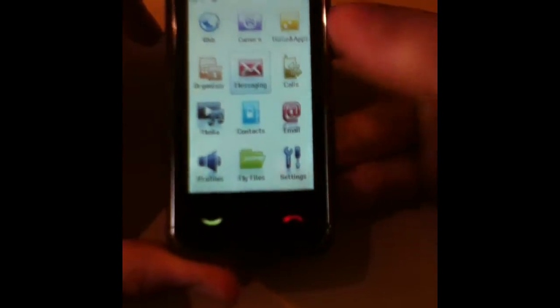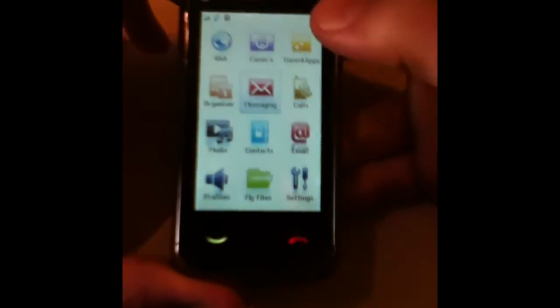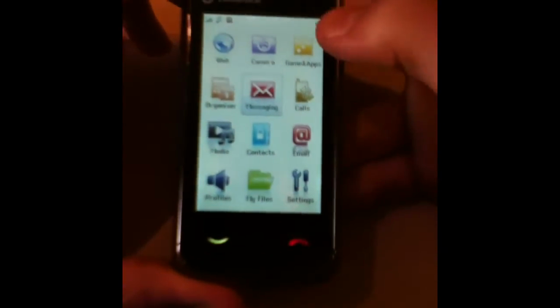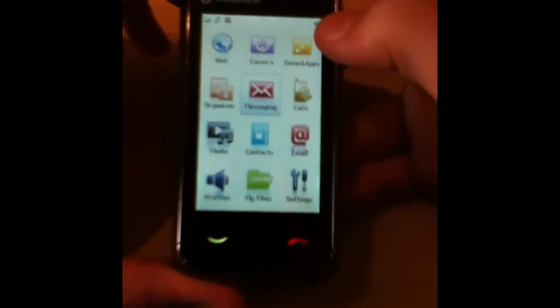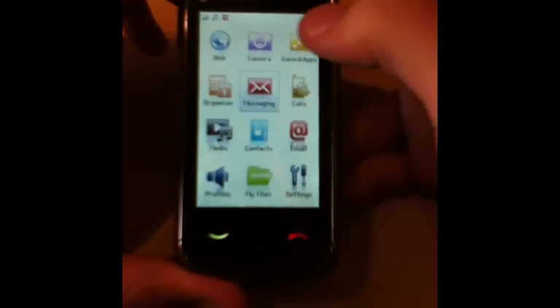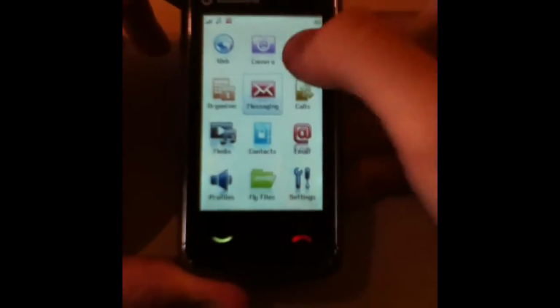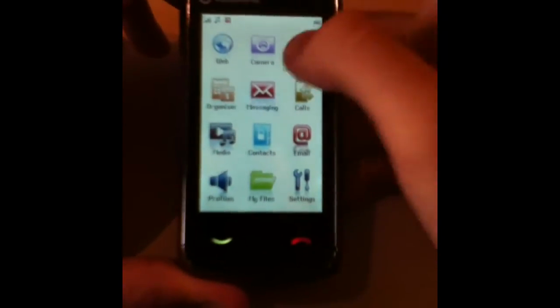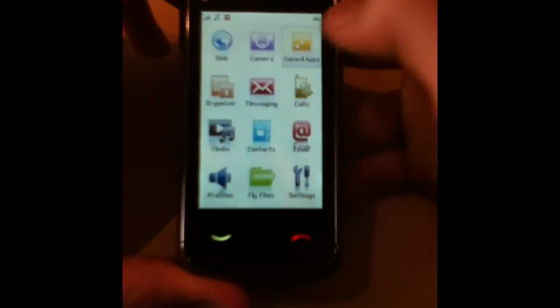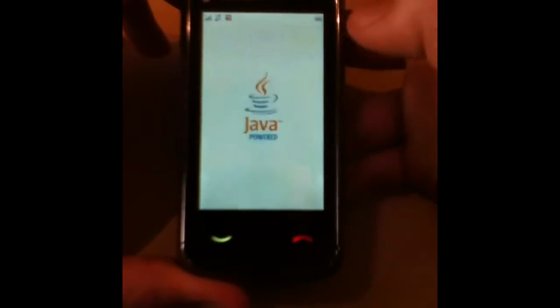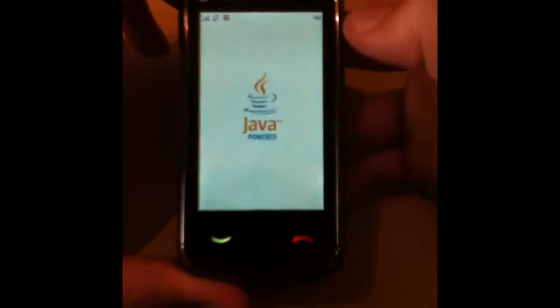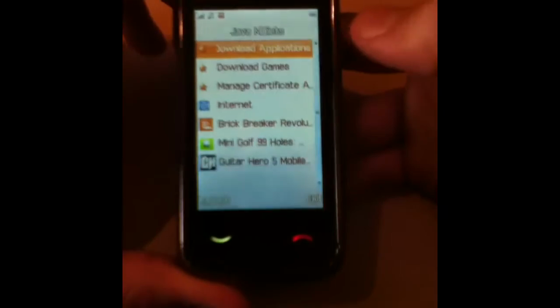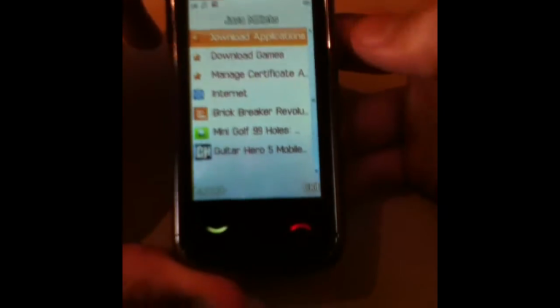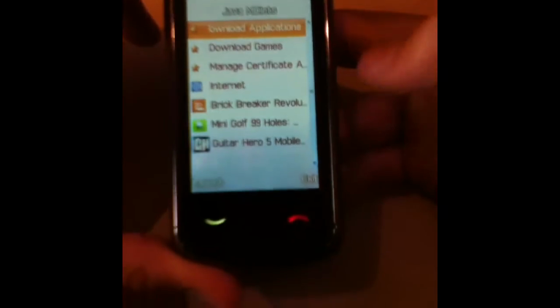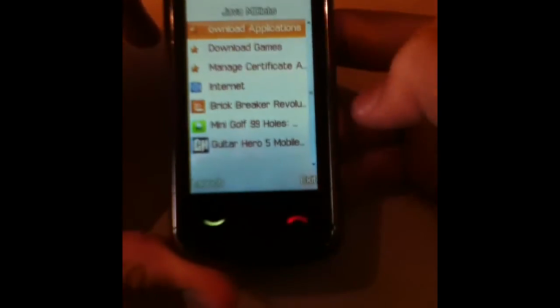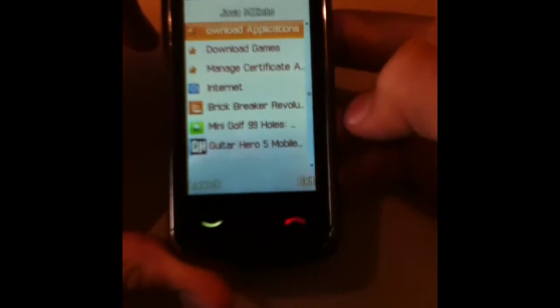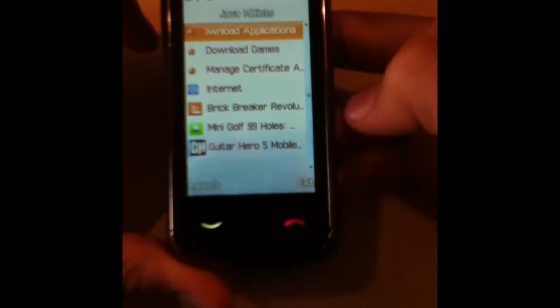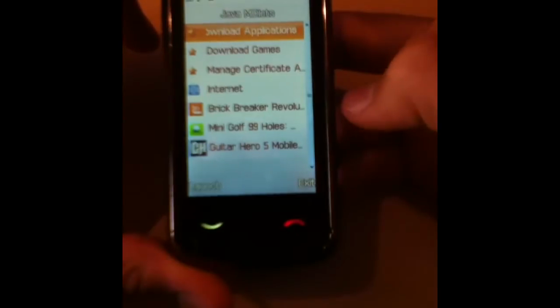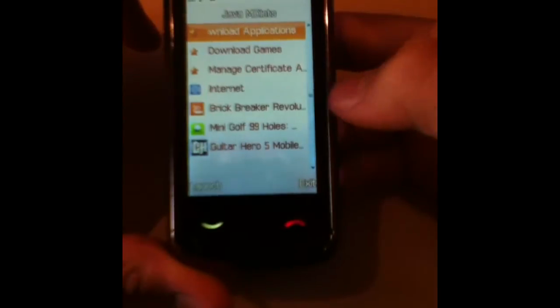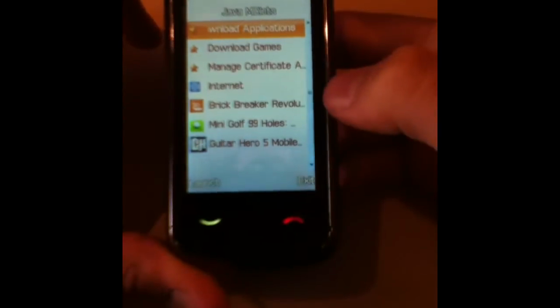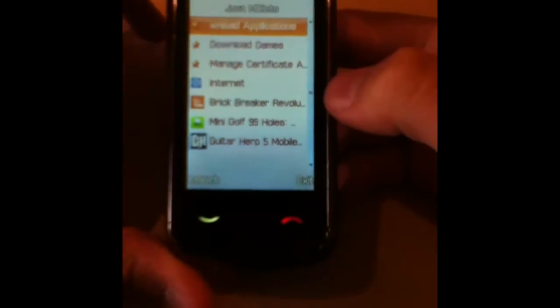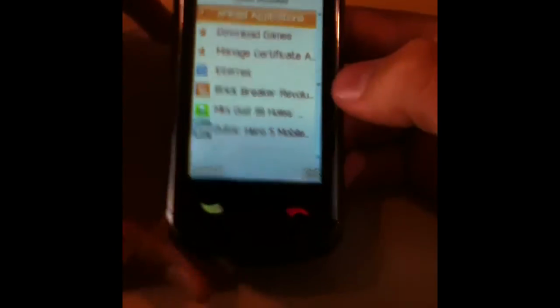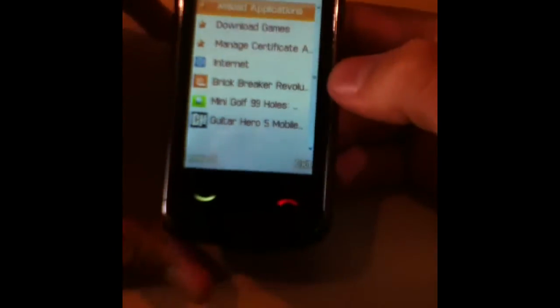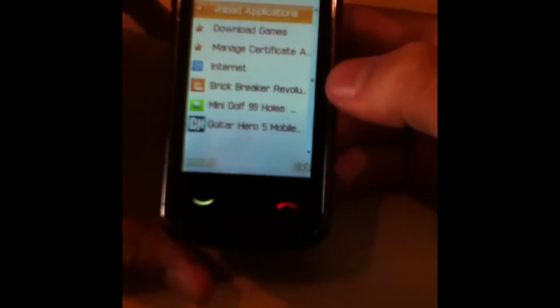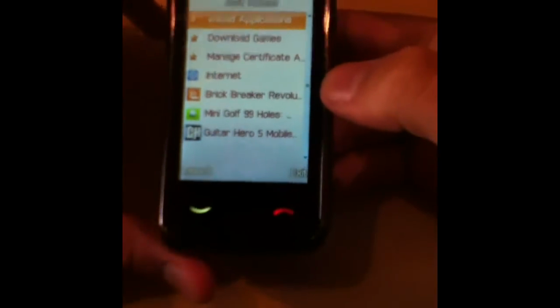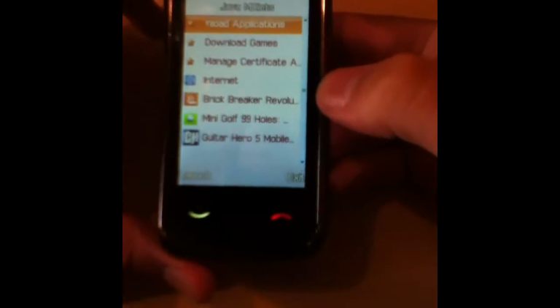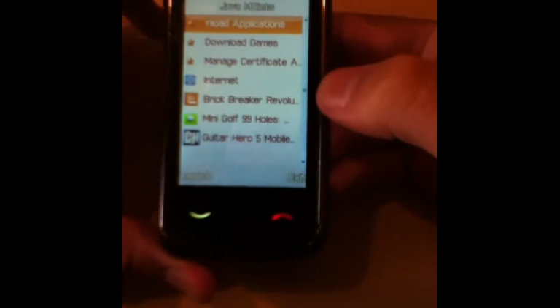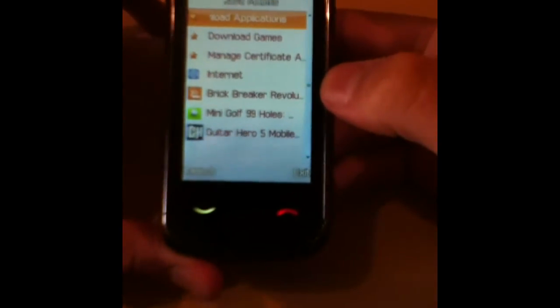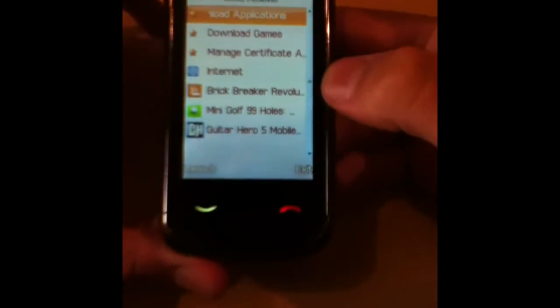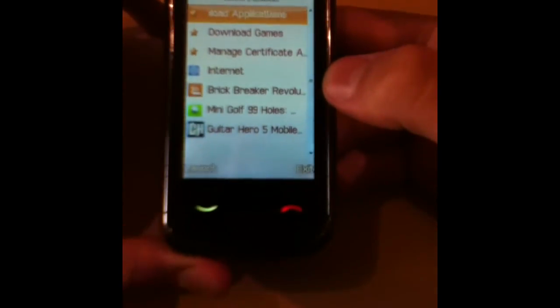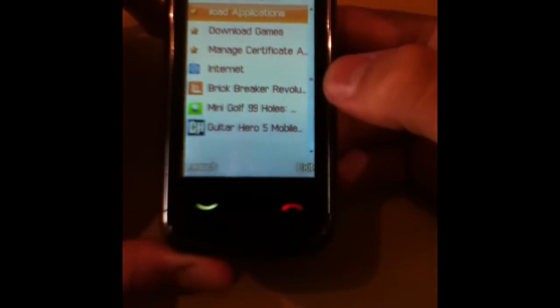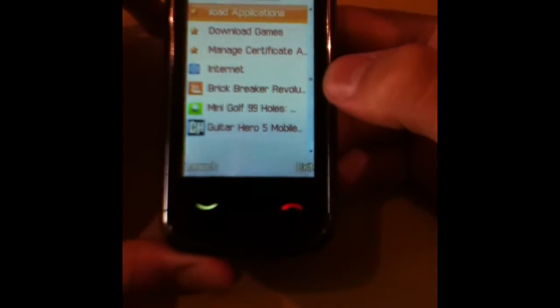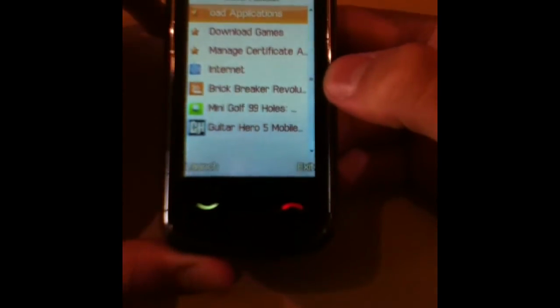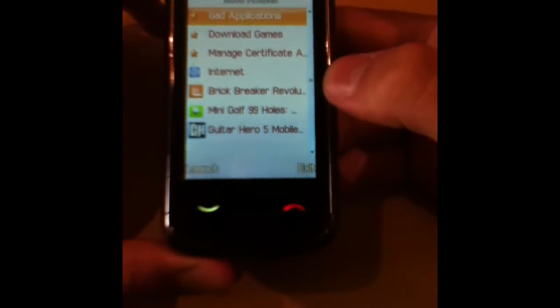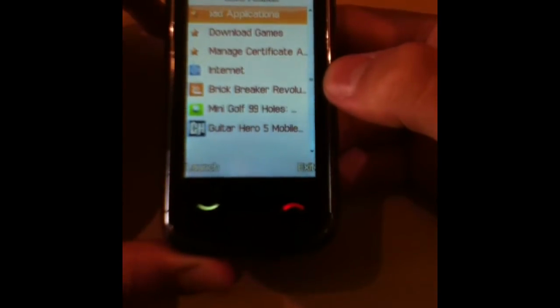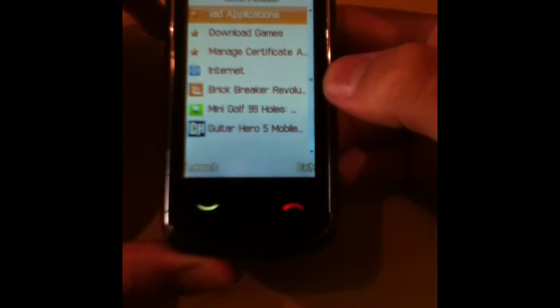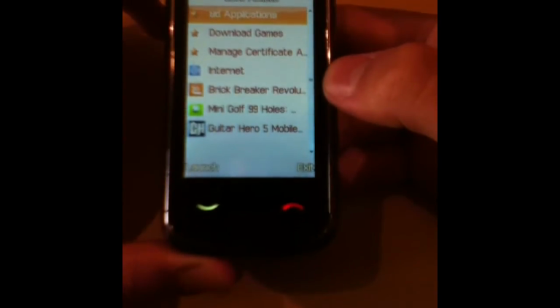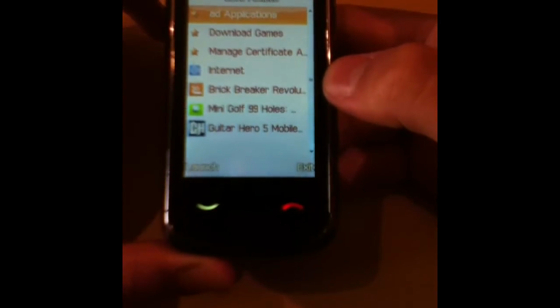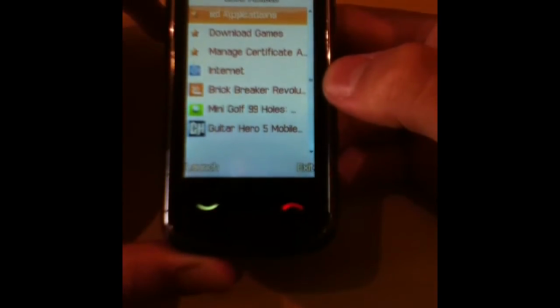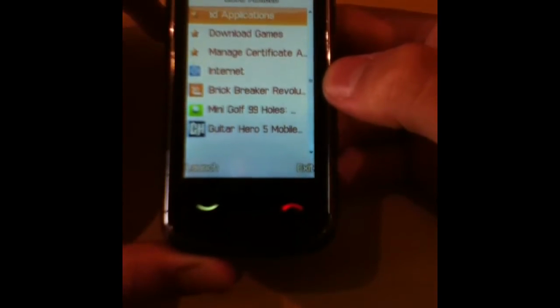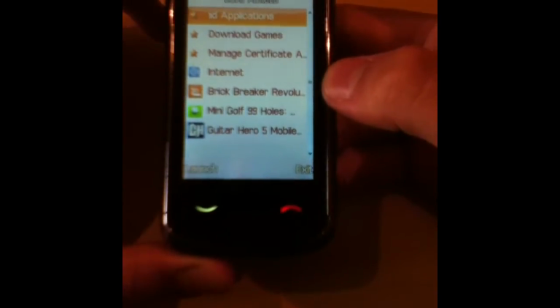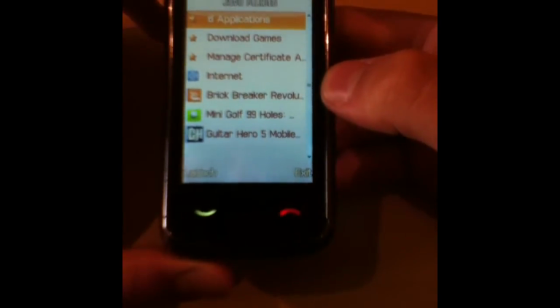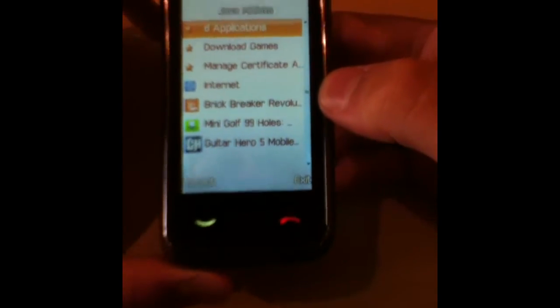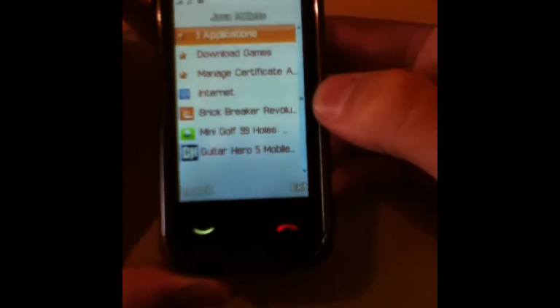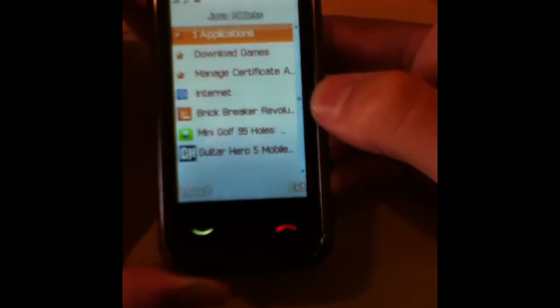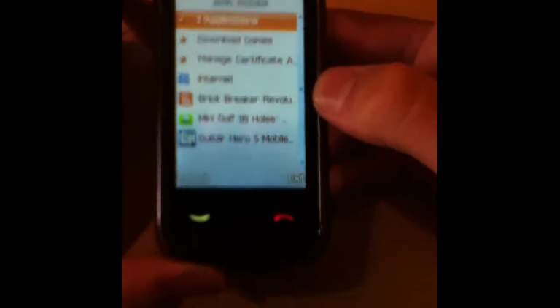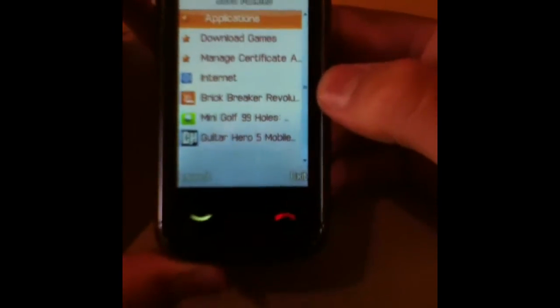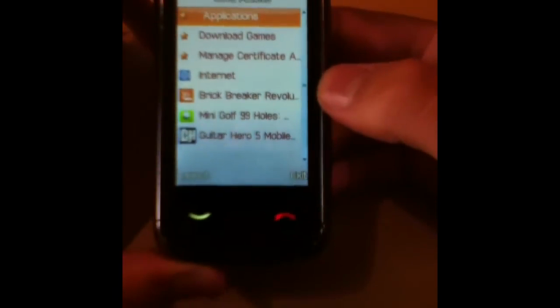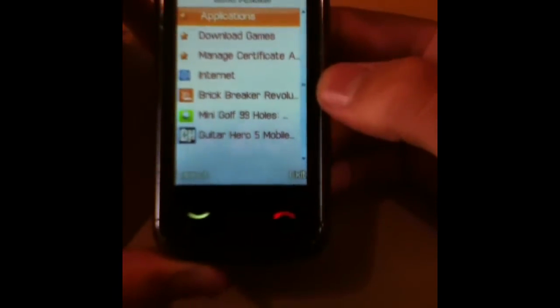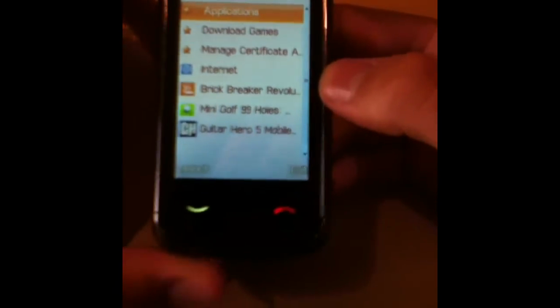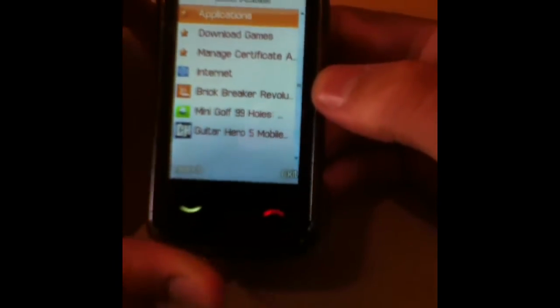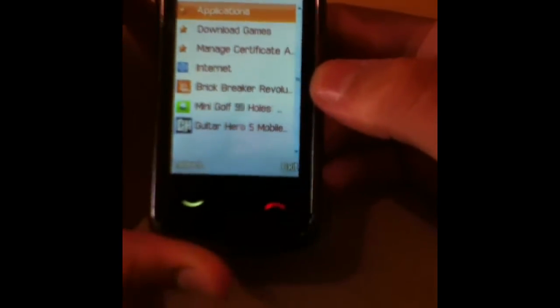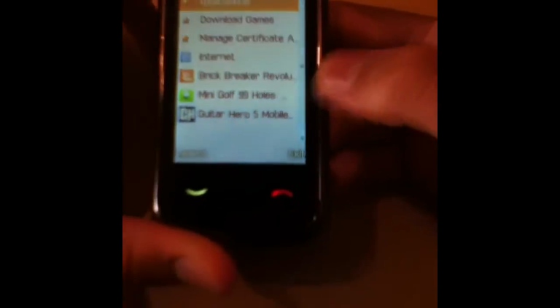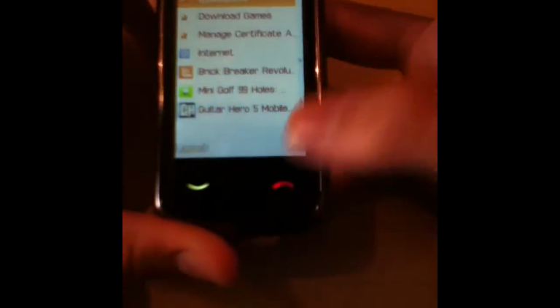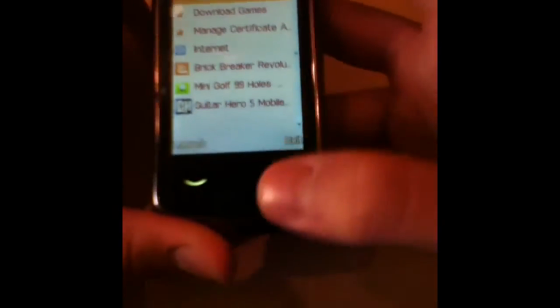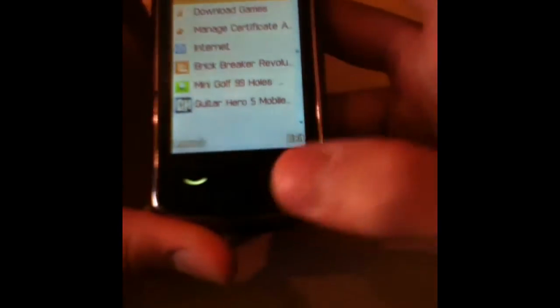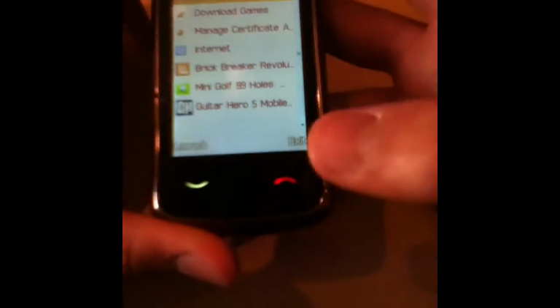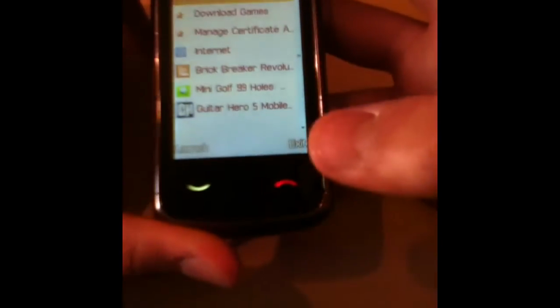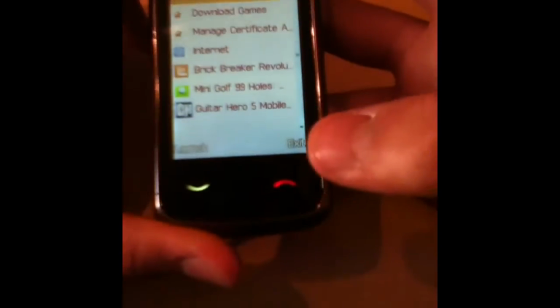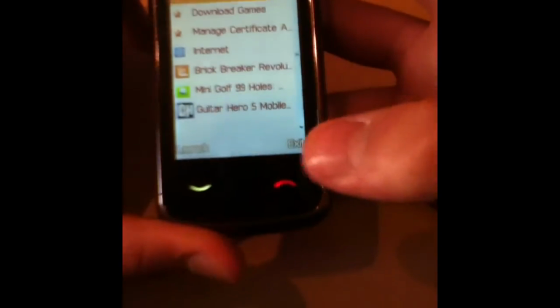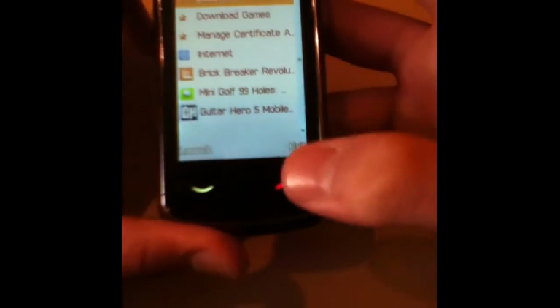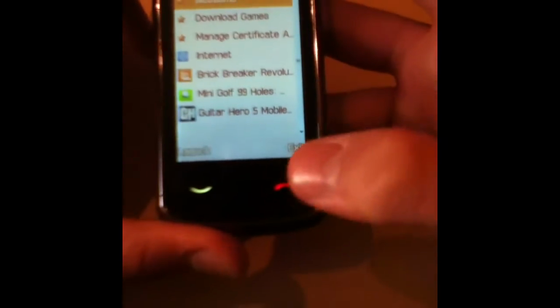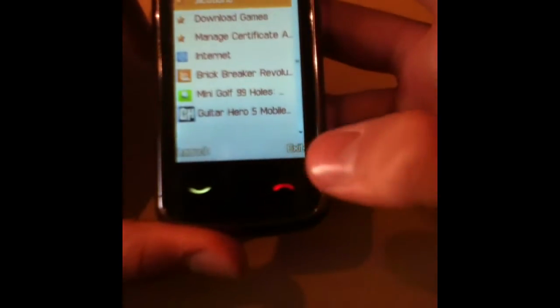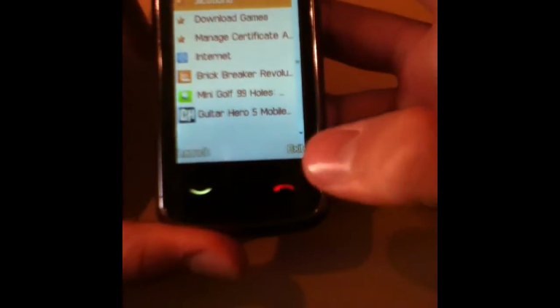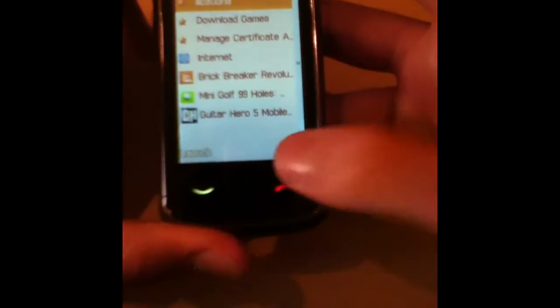This looks like the main menu — or what I'd call it — games and apps, that's the first thing that comes to my mind. Breaker, mini golf — alright, fine, that looks good.